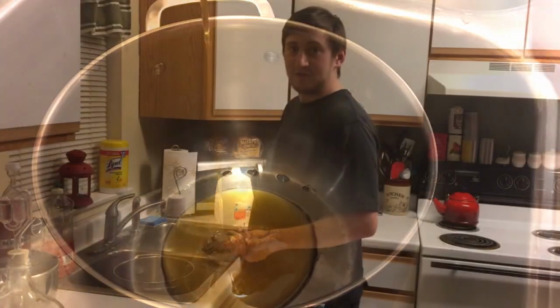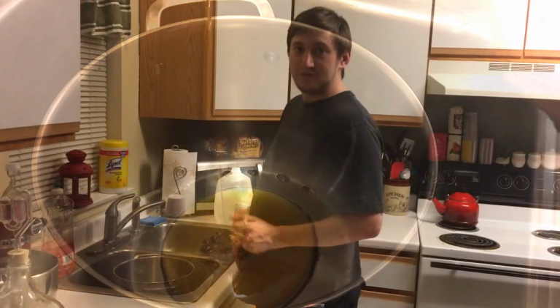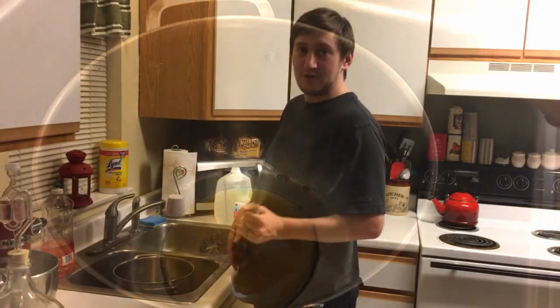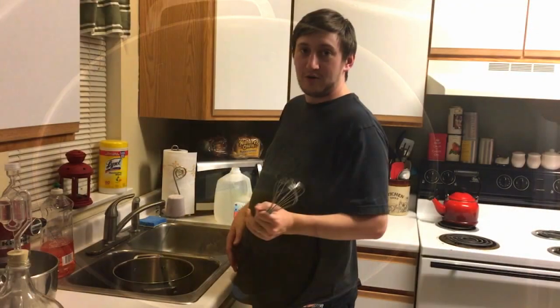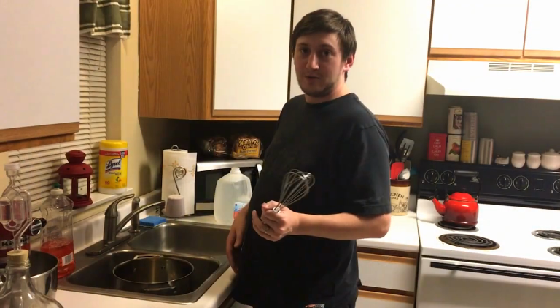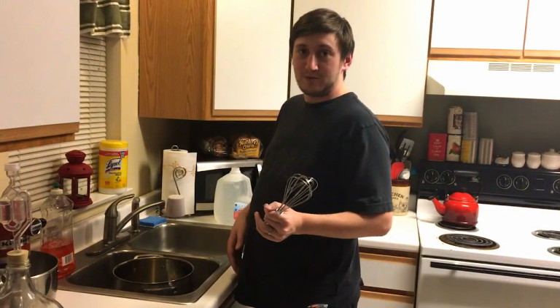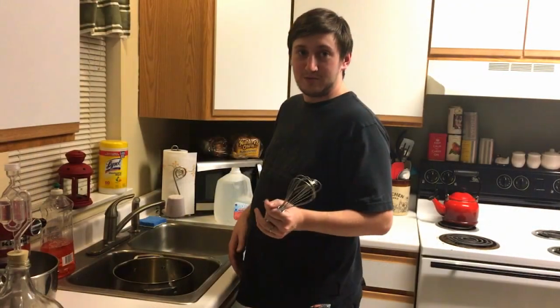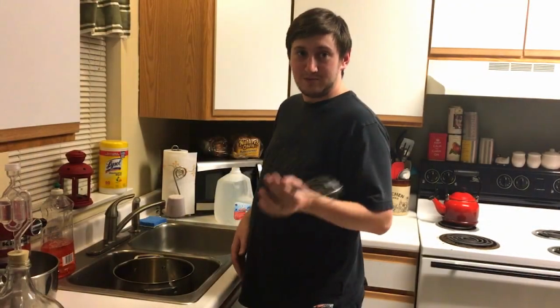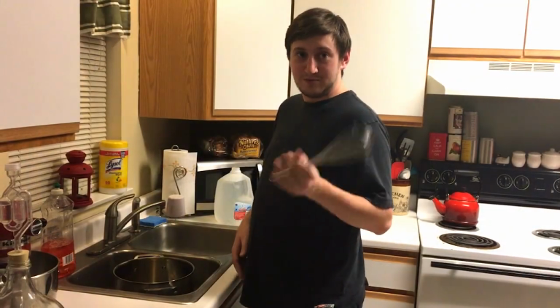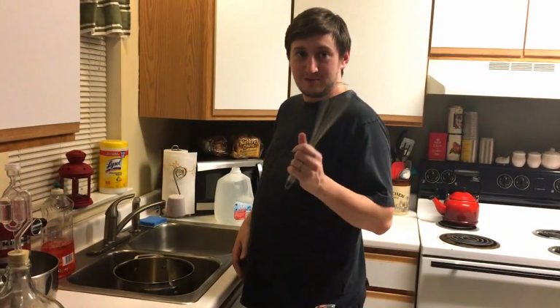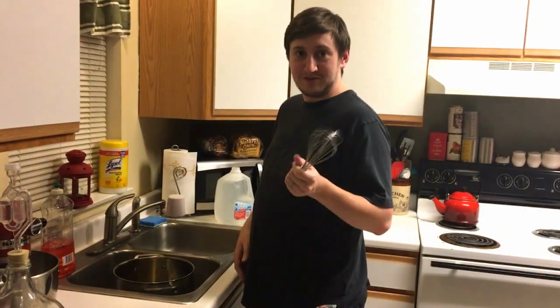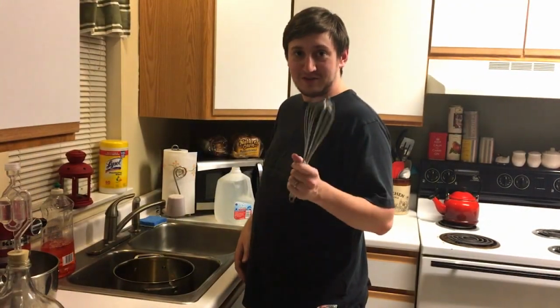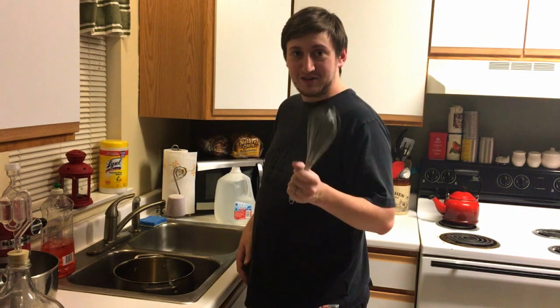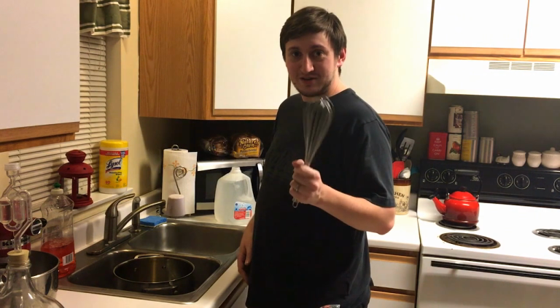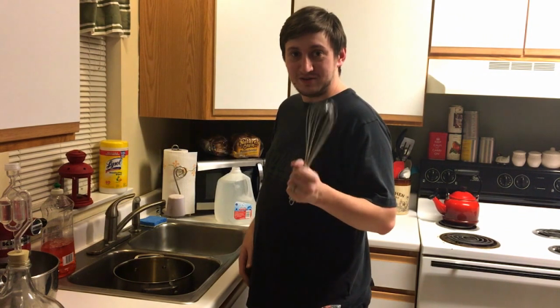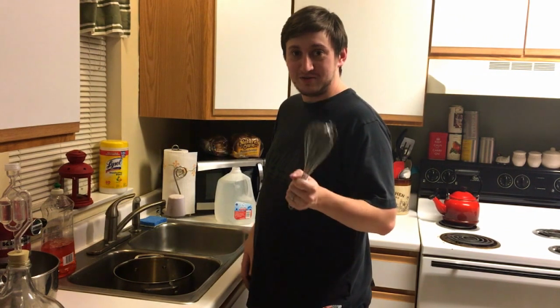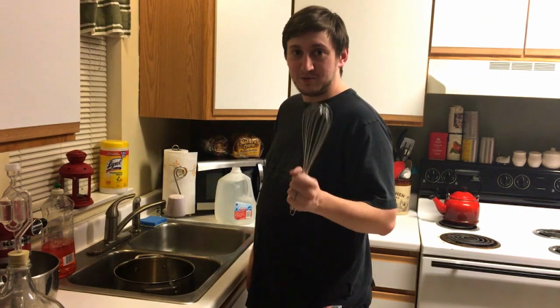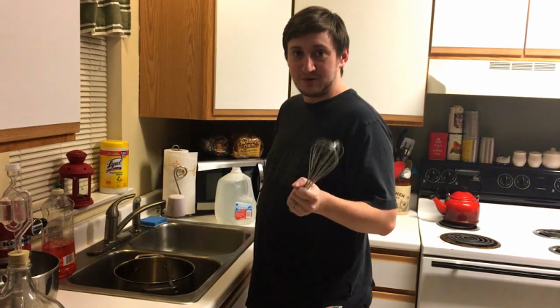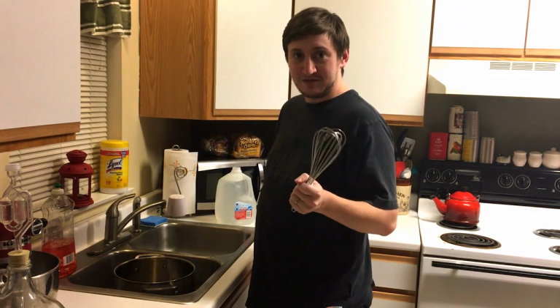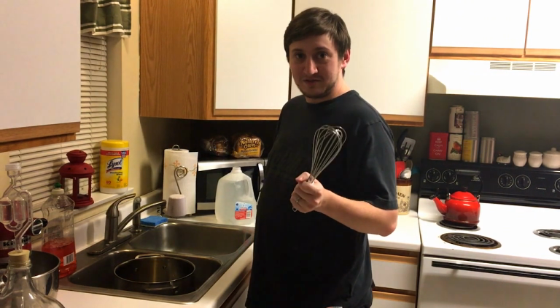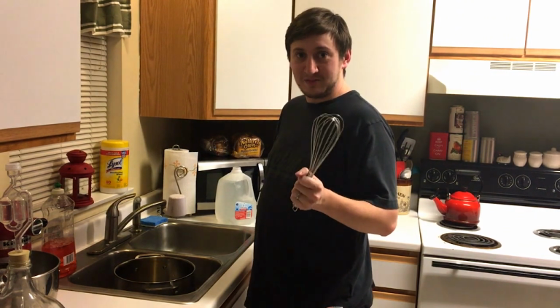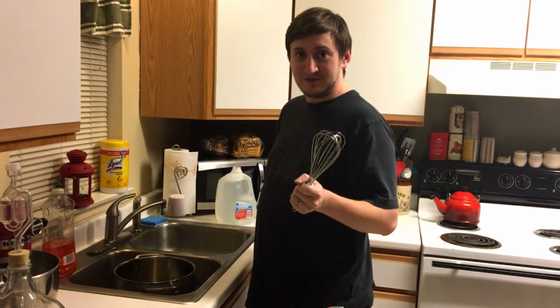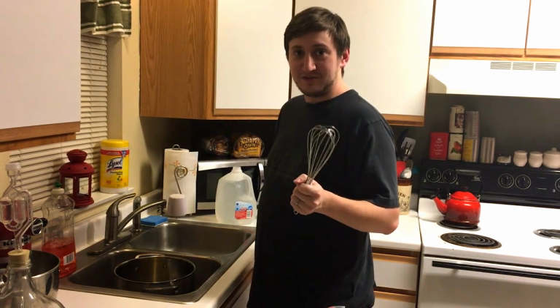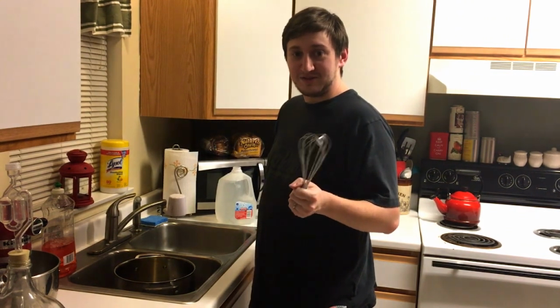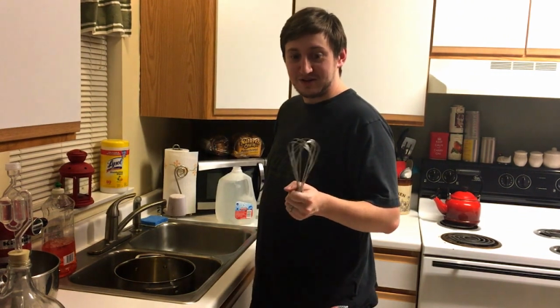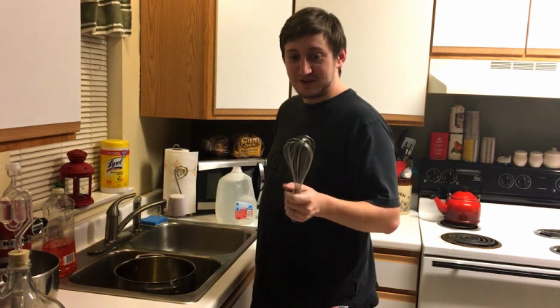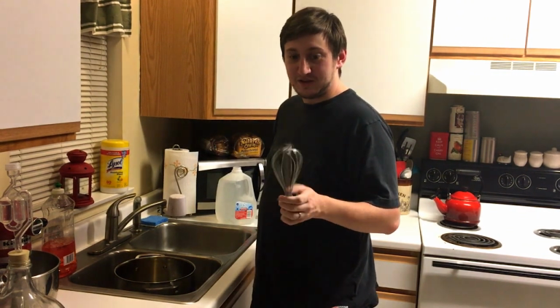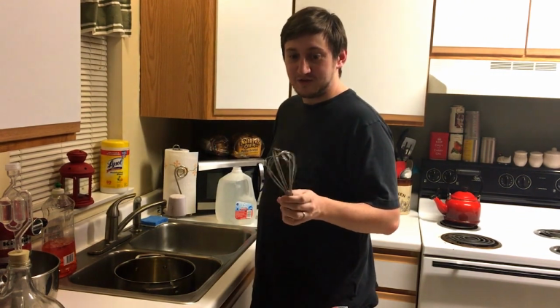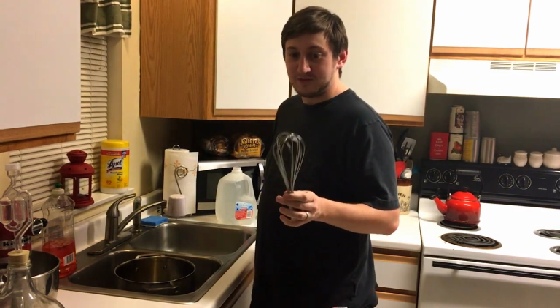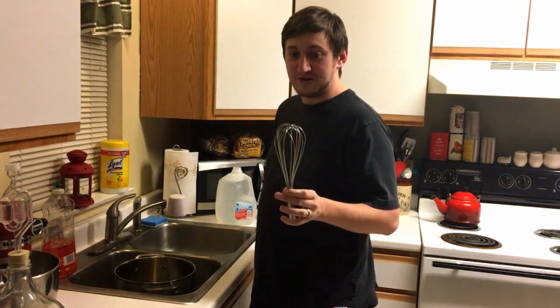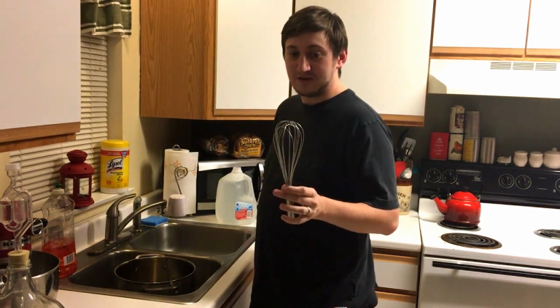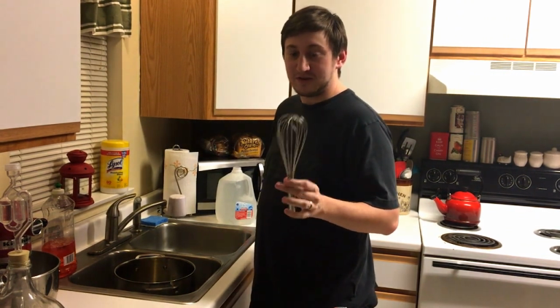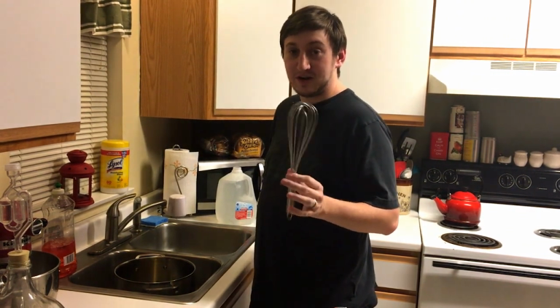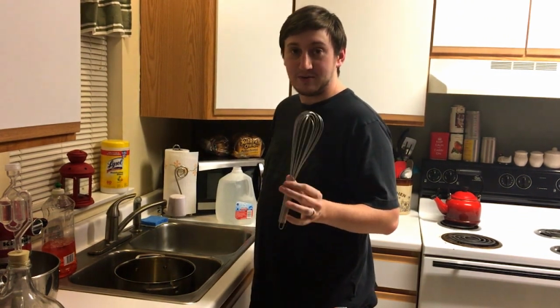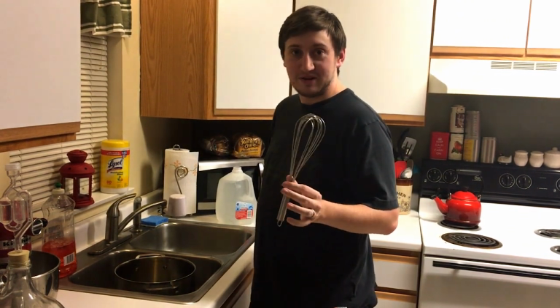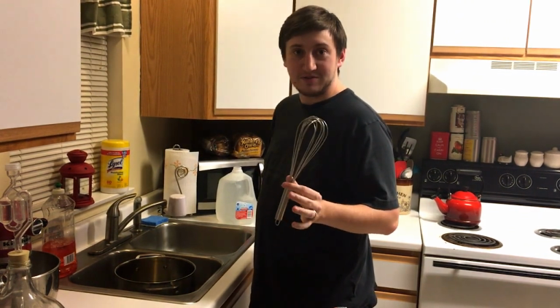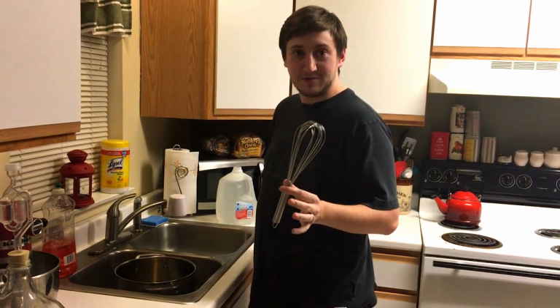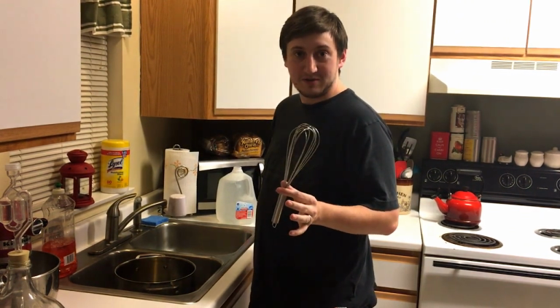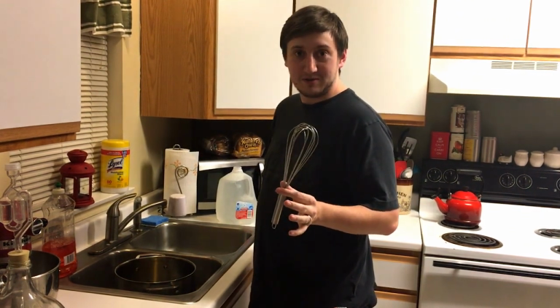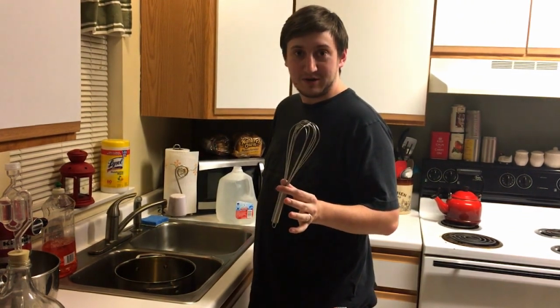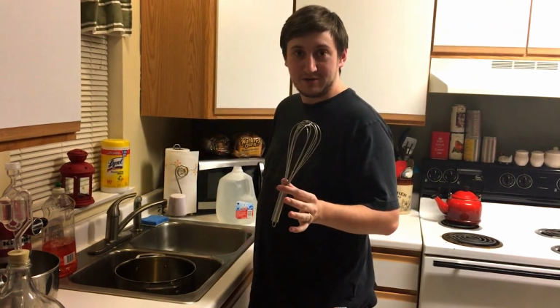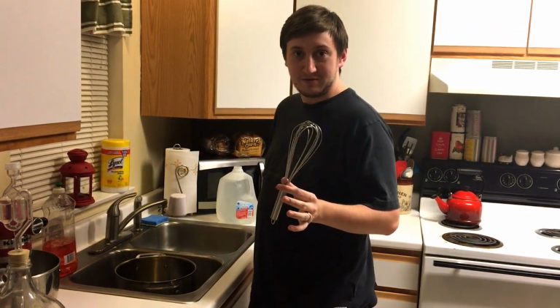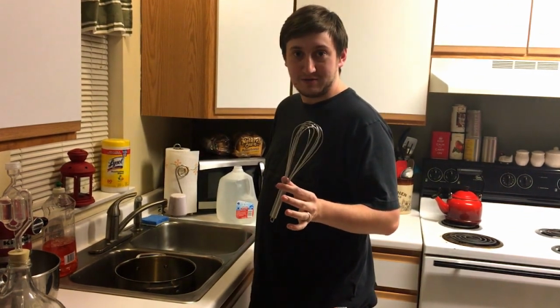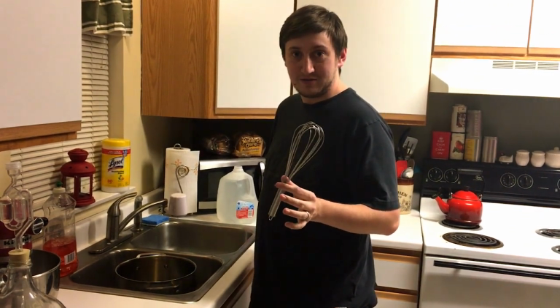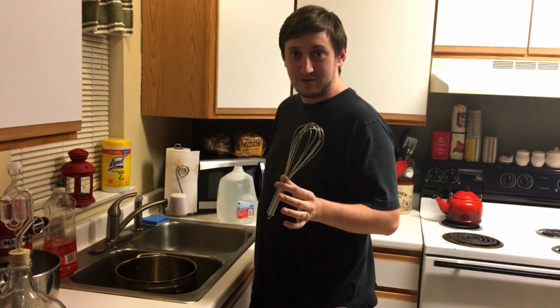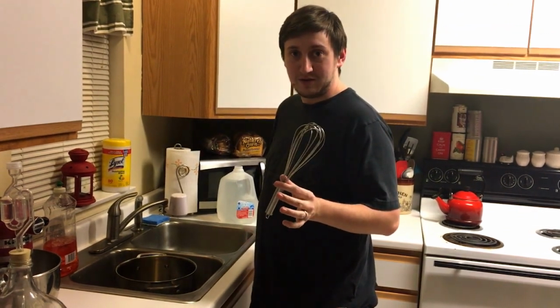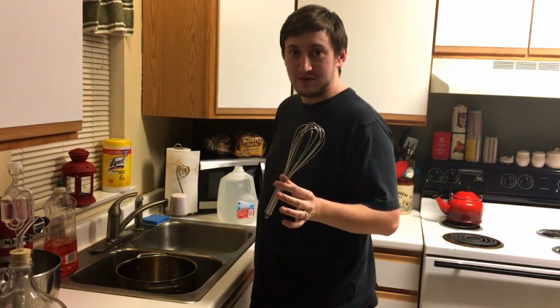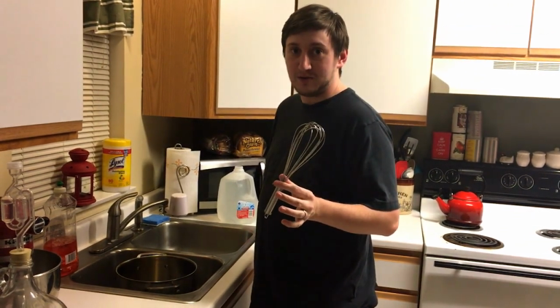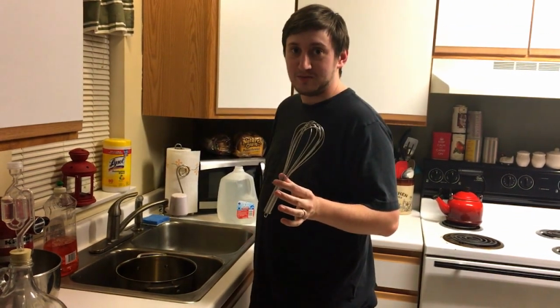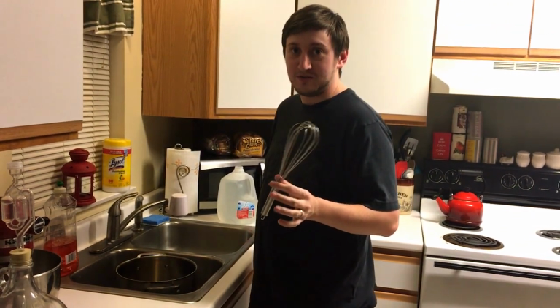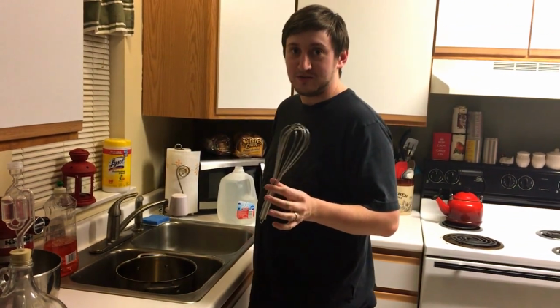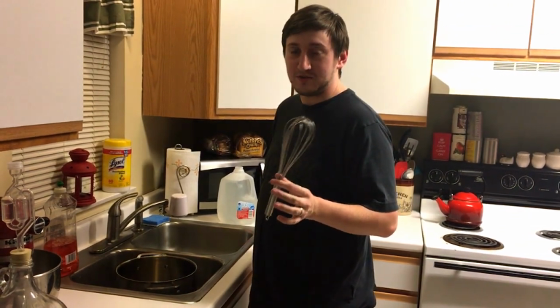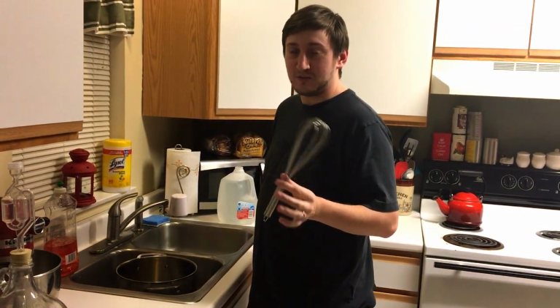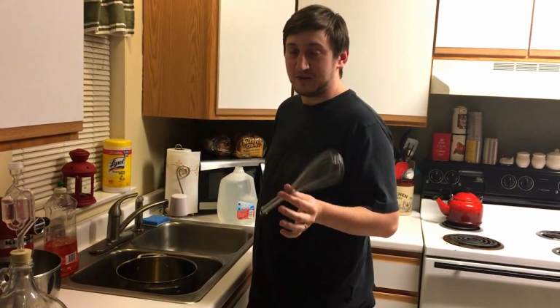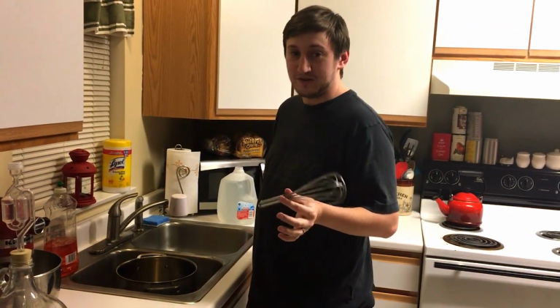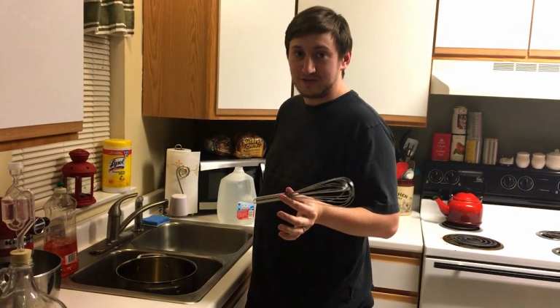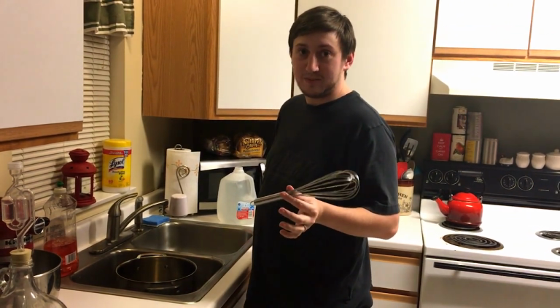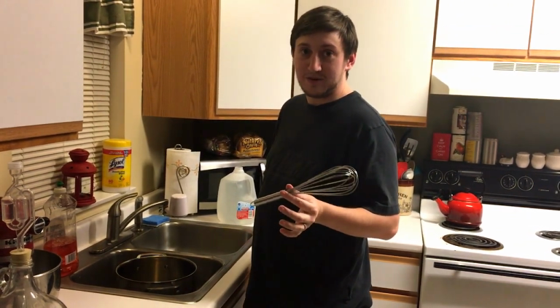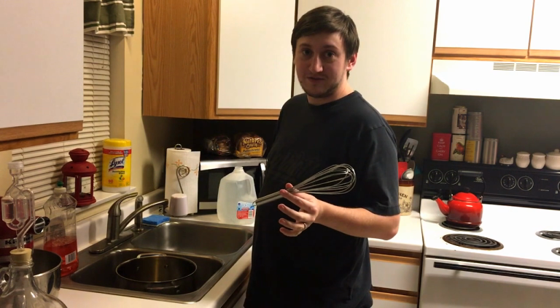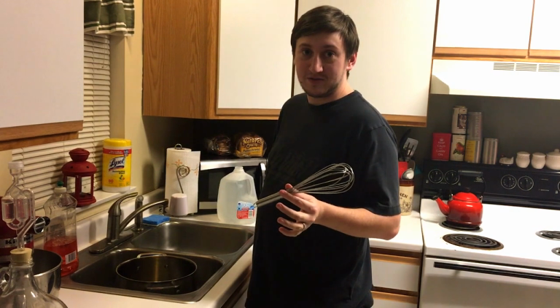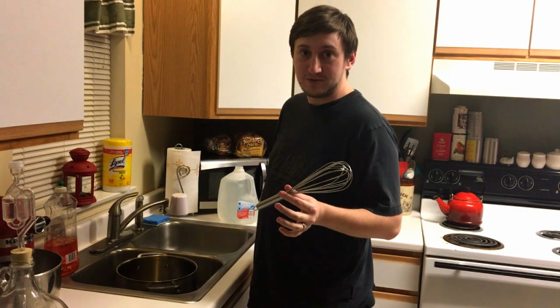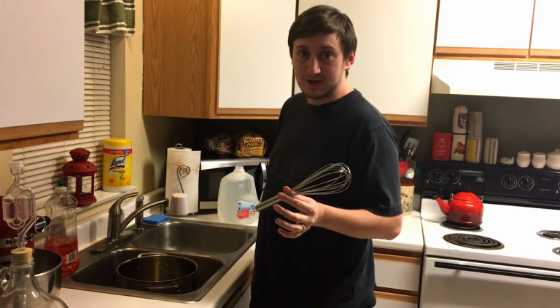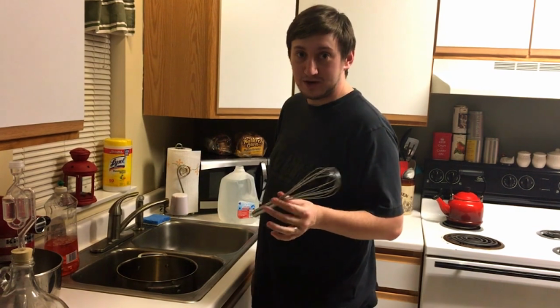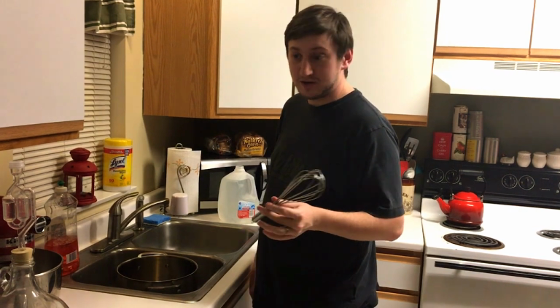The reason I like to use a whisk to mix everything together is because it aerates really well, so that's just one less step I have to do later.